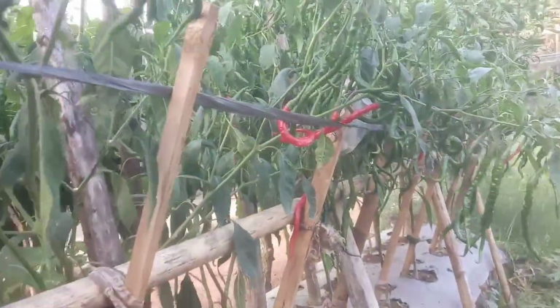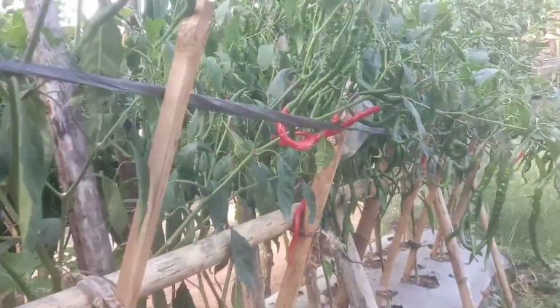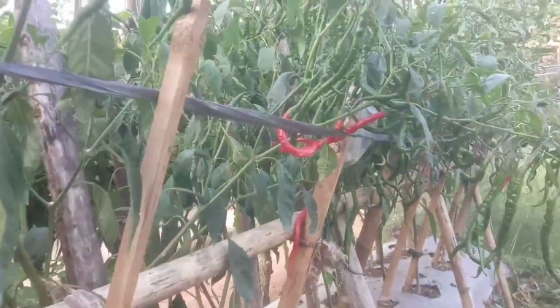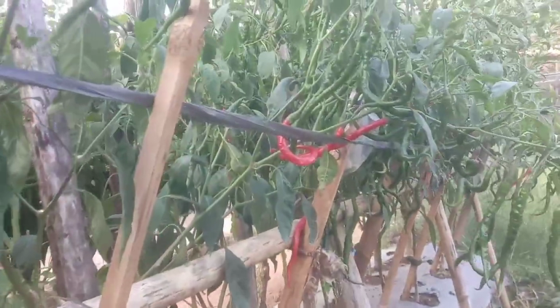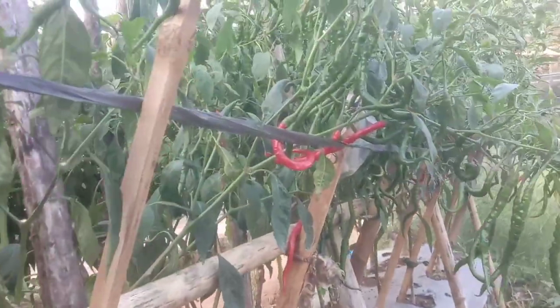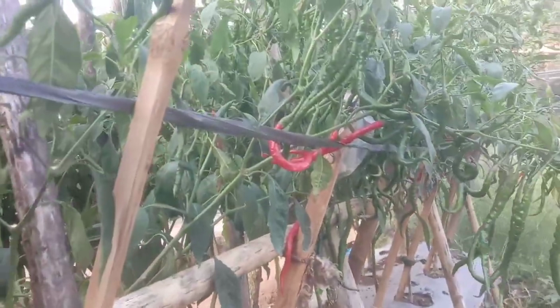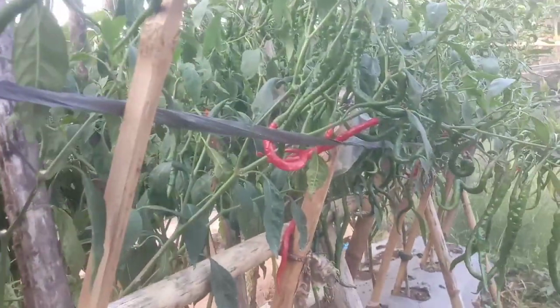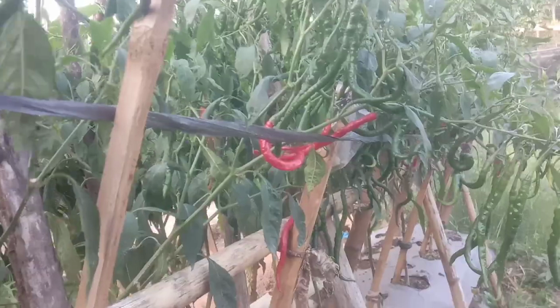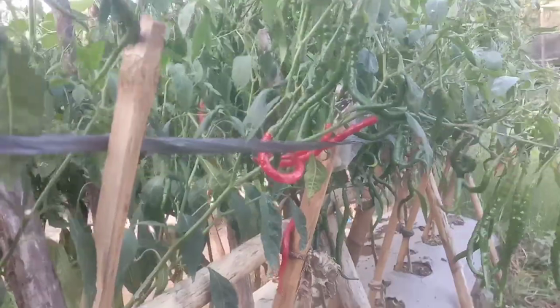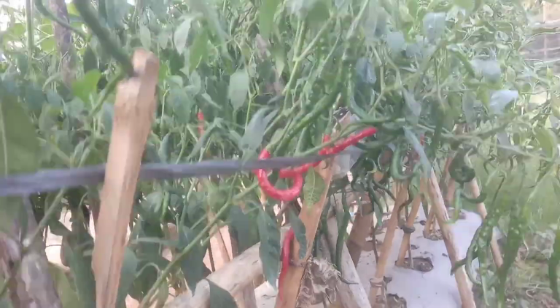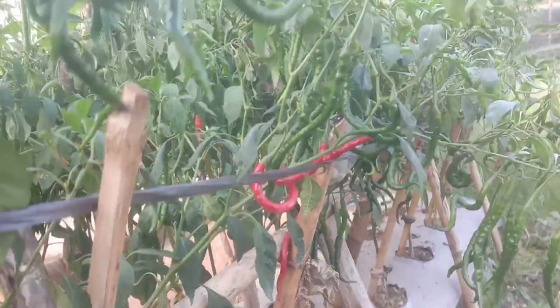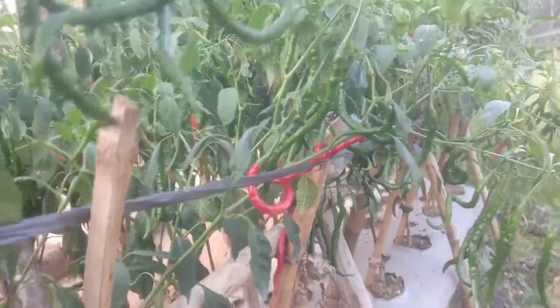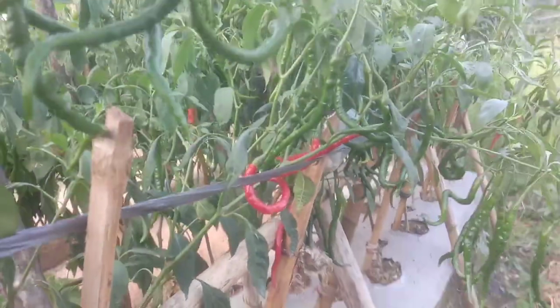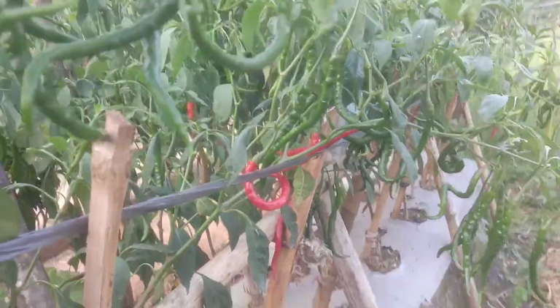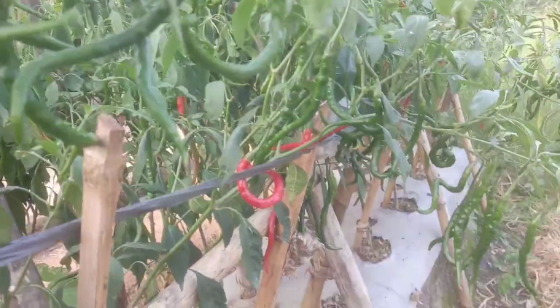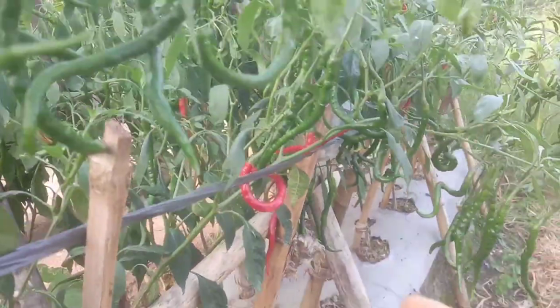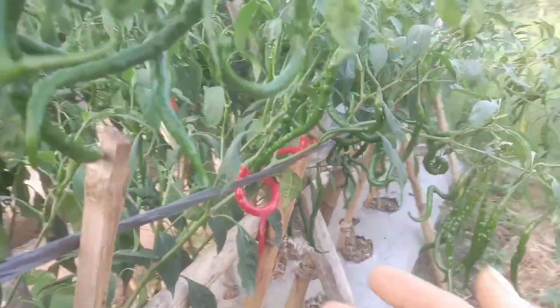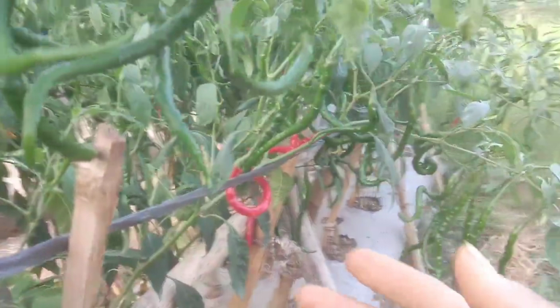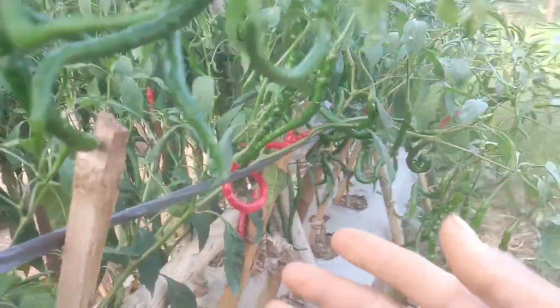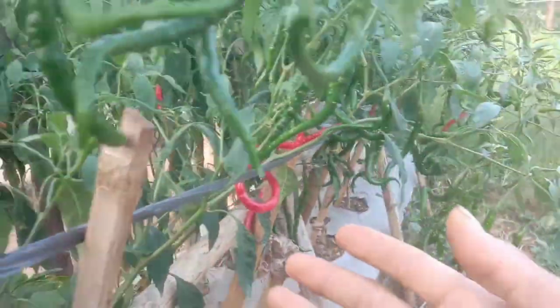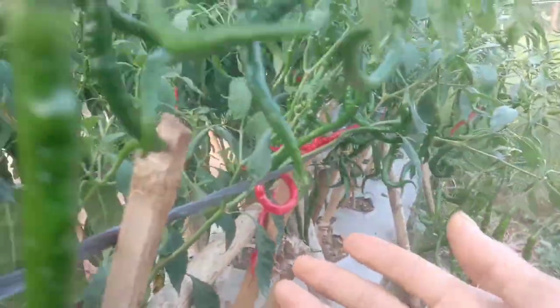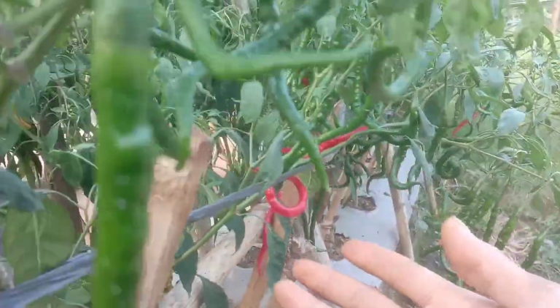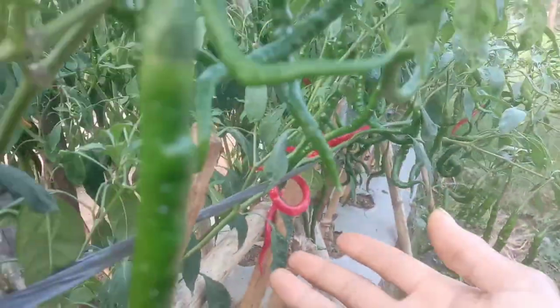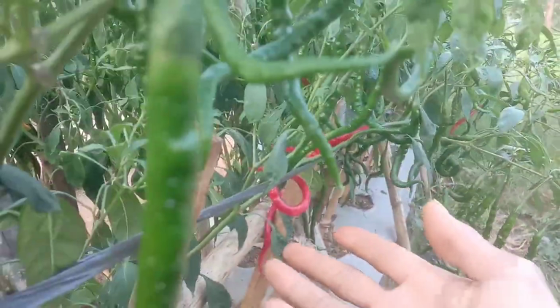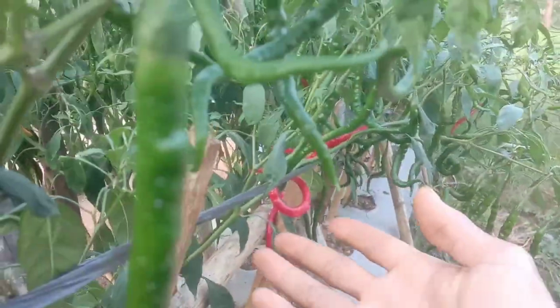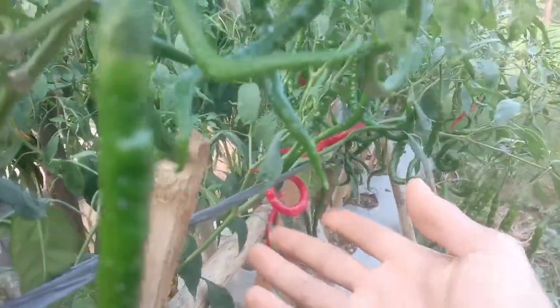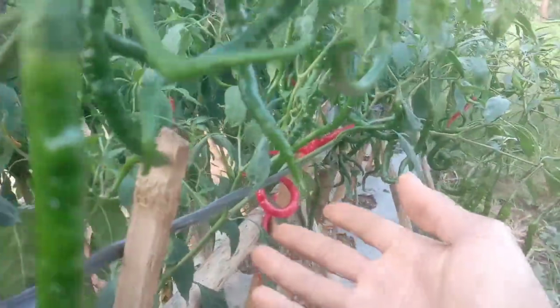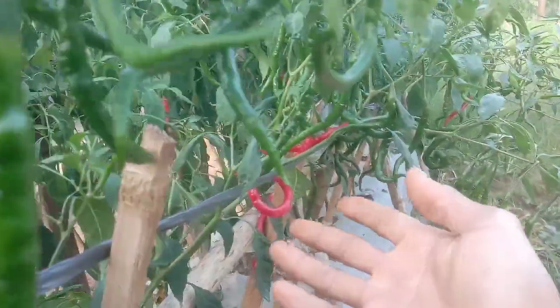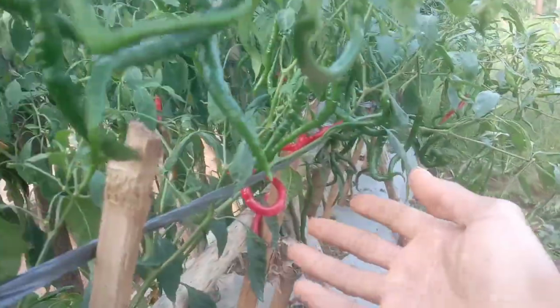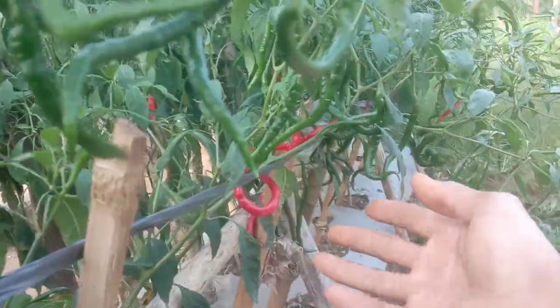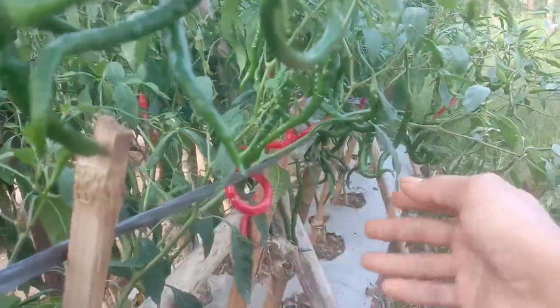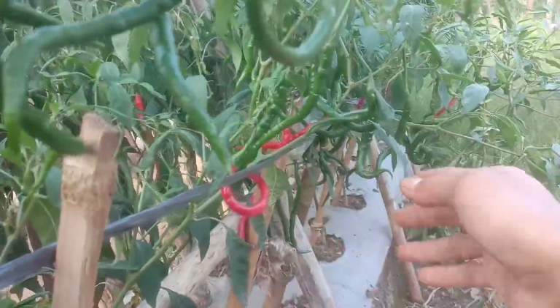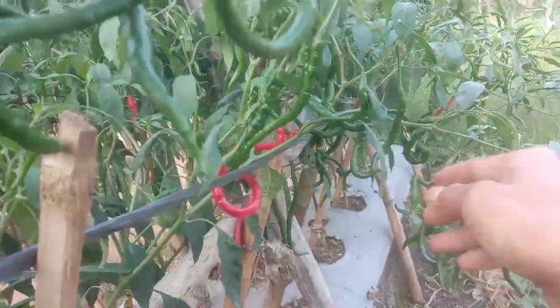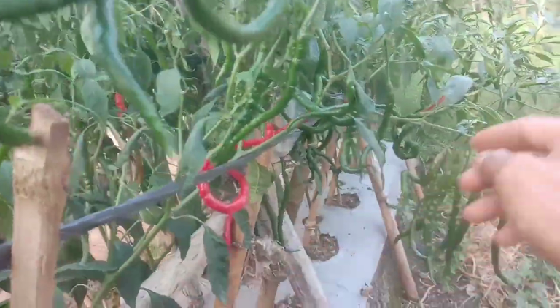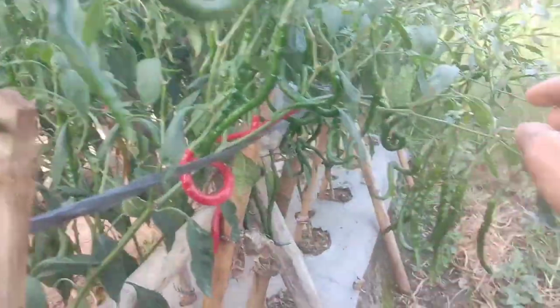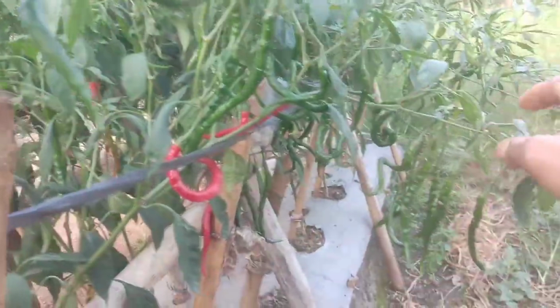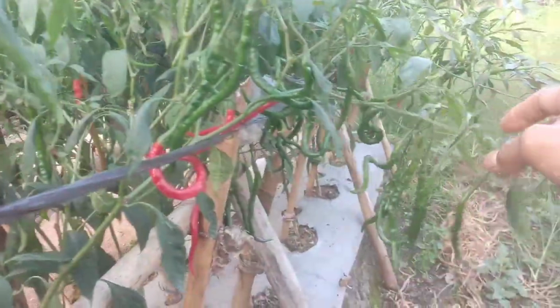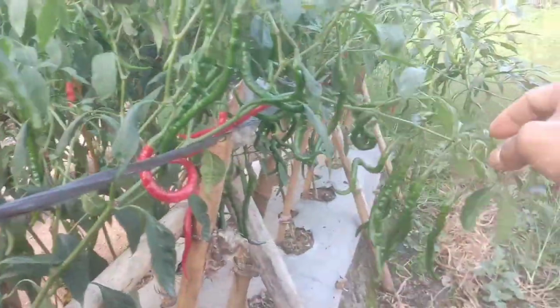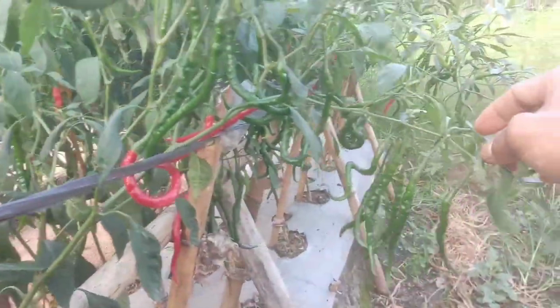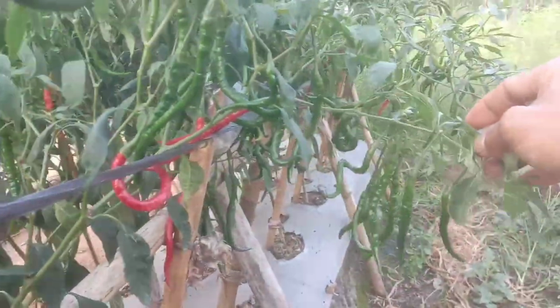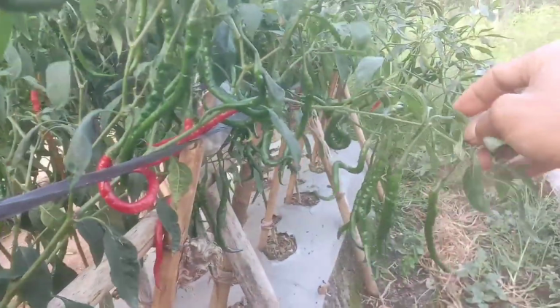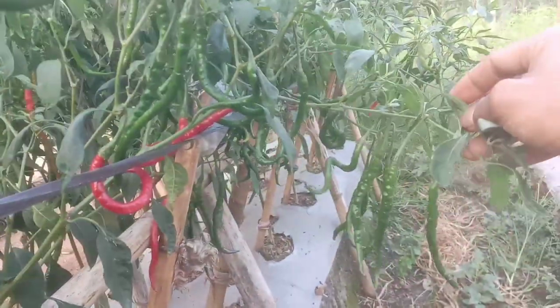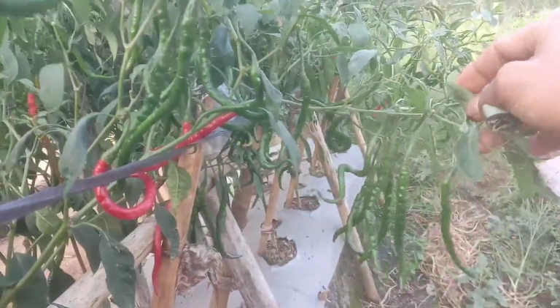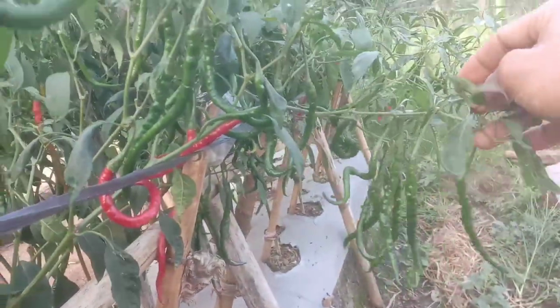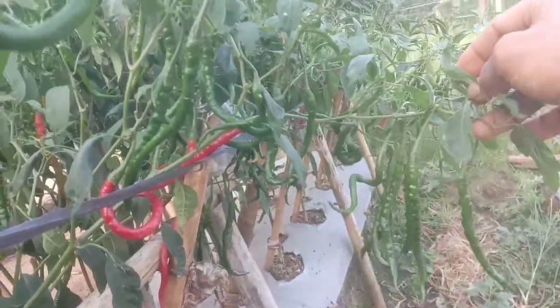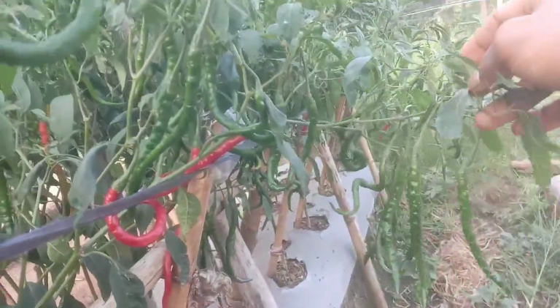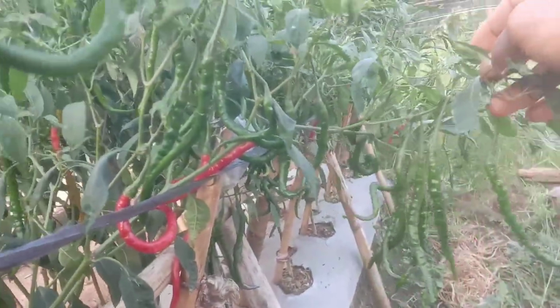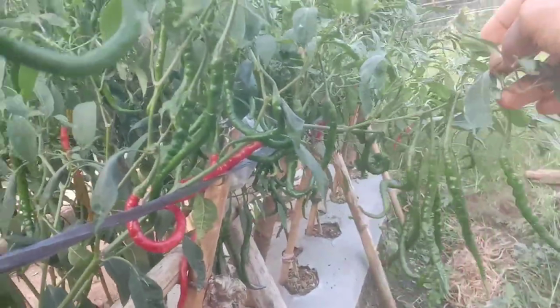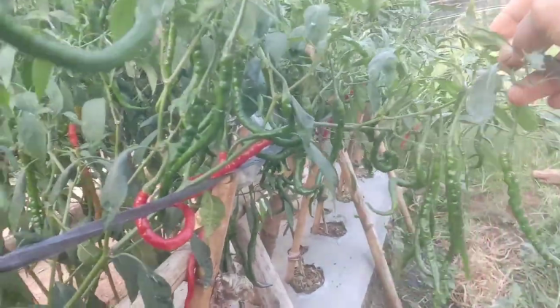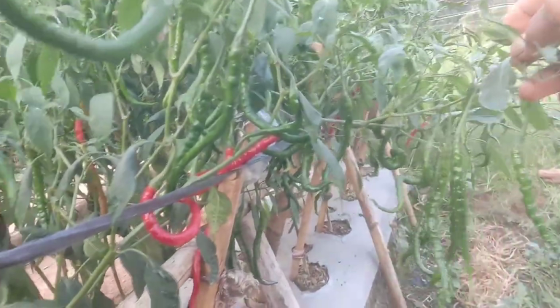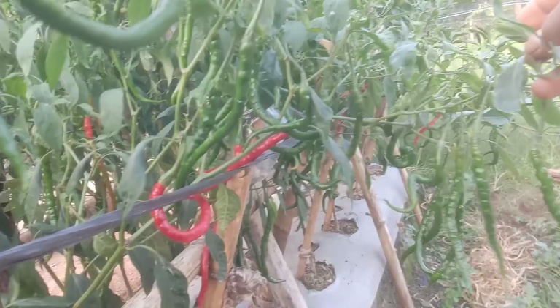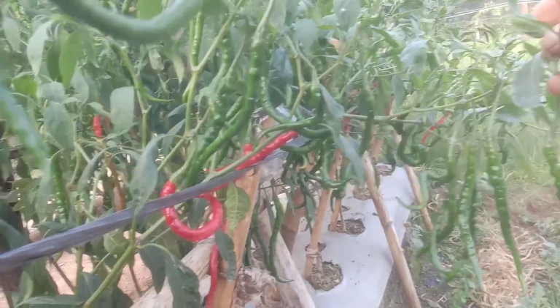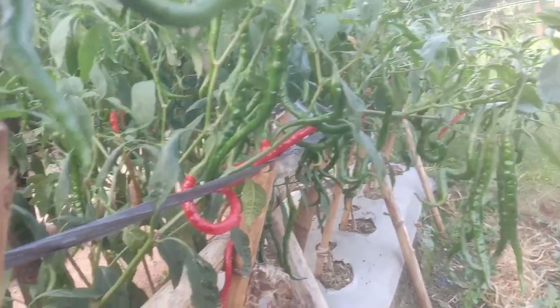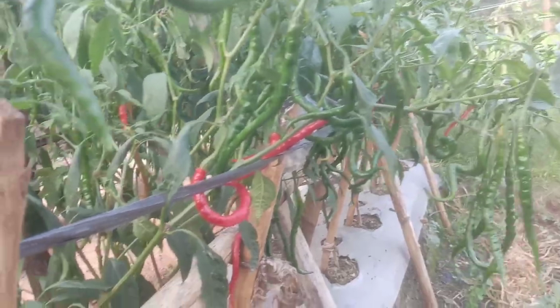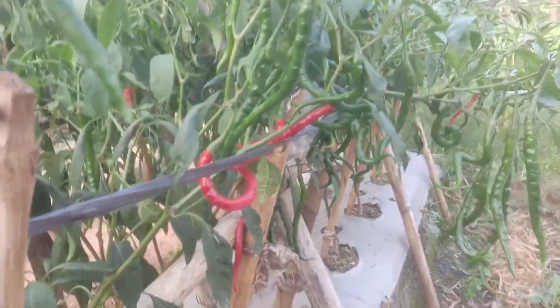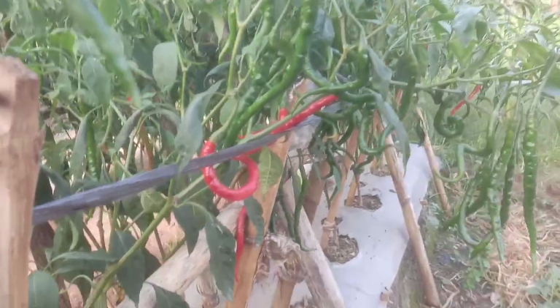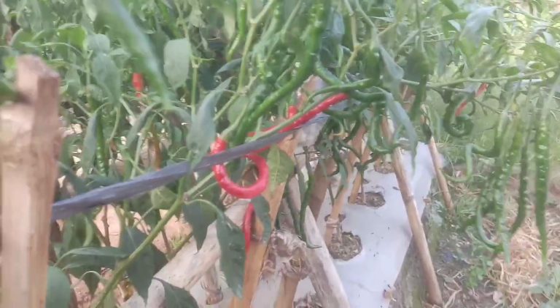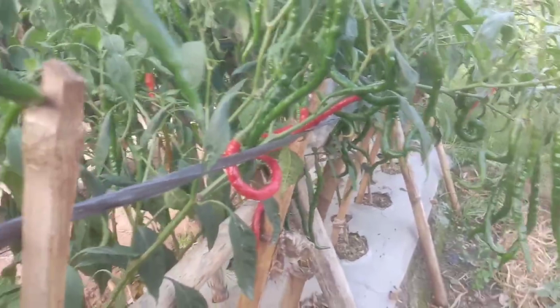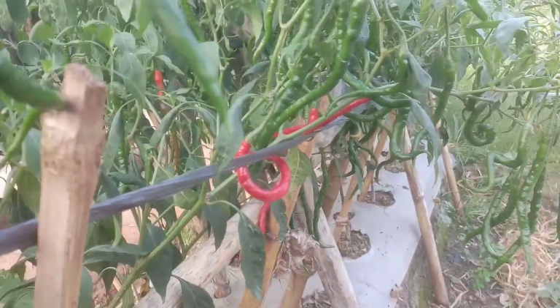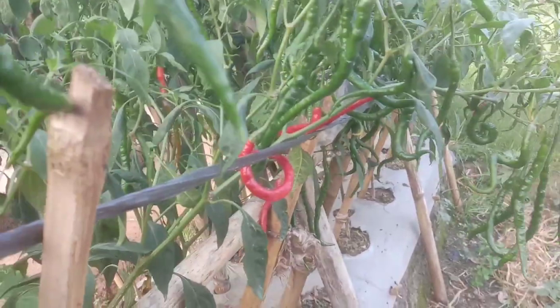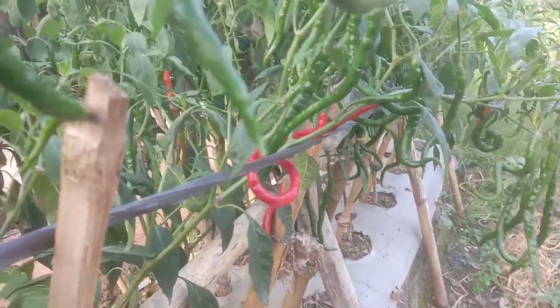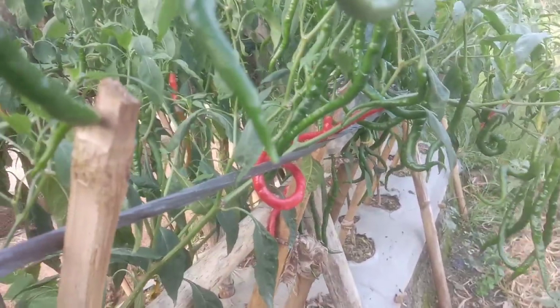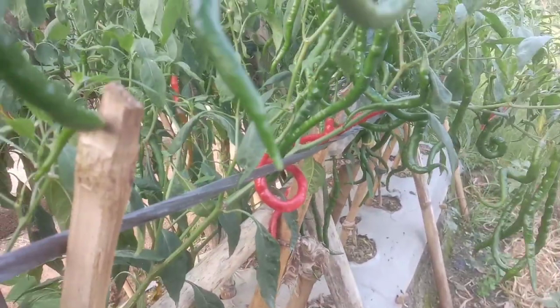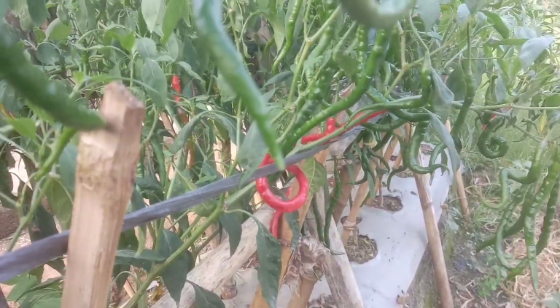Oke sahabat tani, alhamdulillah ya, ini populasi 60 pohon, alhamdulillah sampai saat ini masih terkendali ya, semoga ini aman sampai finish.